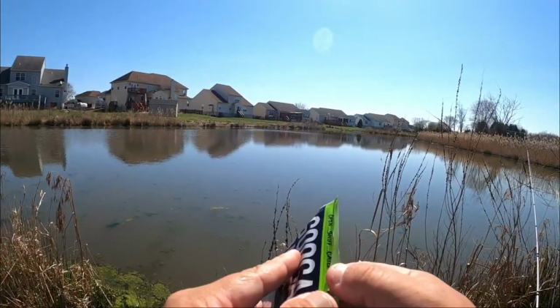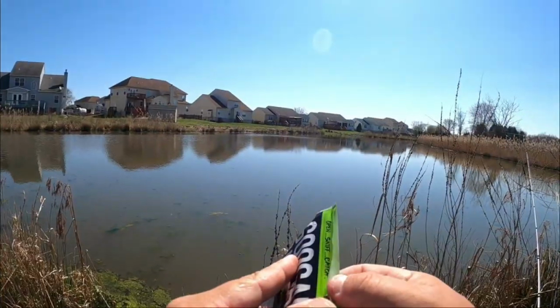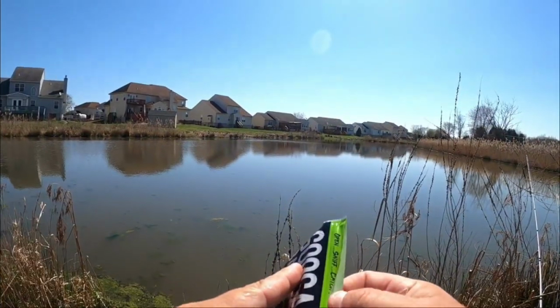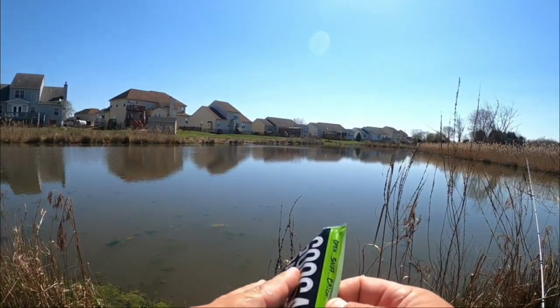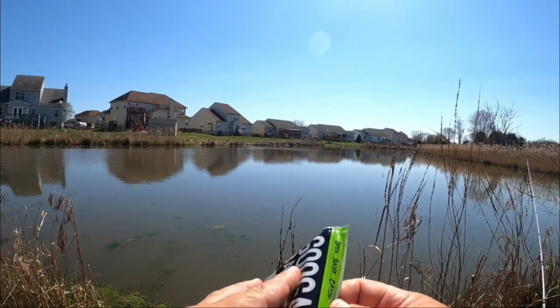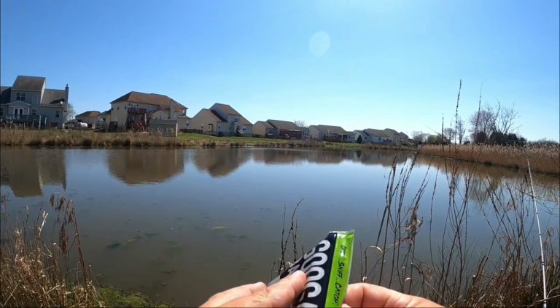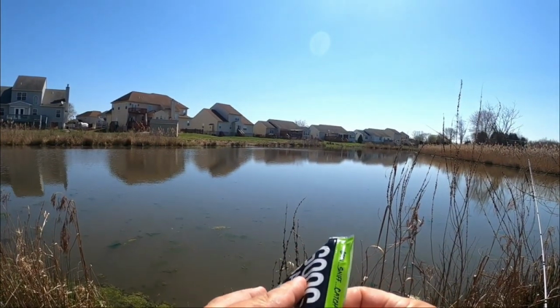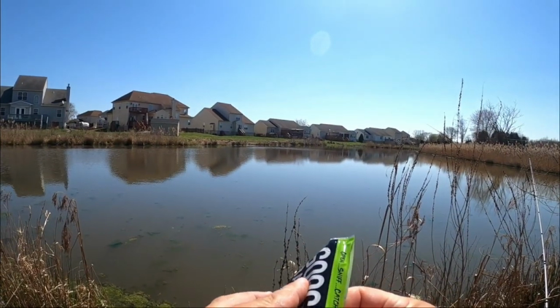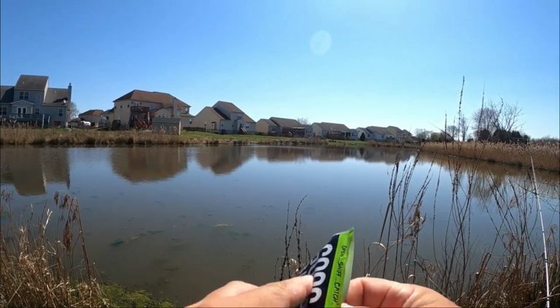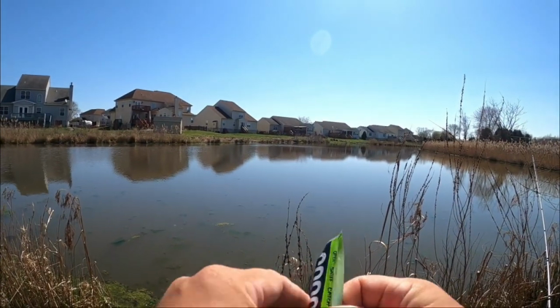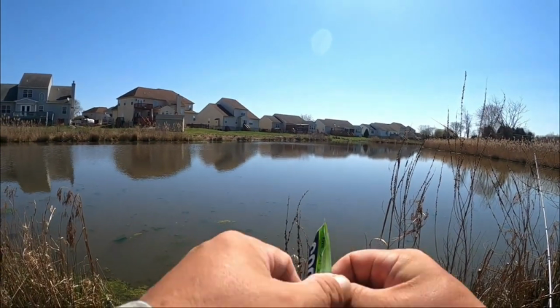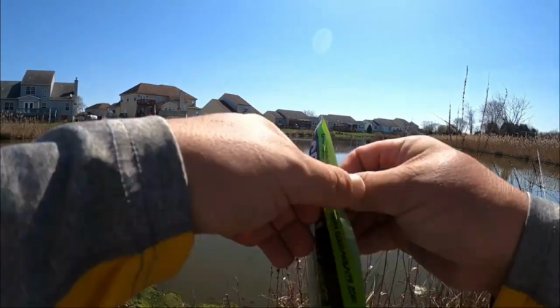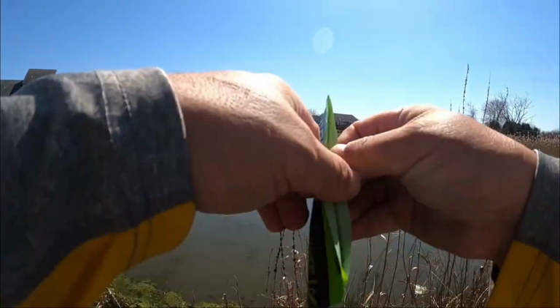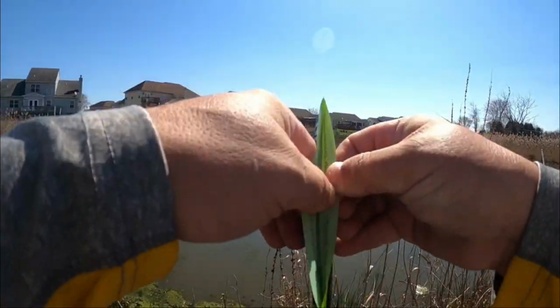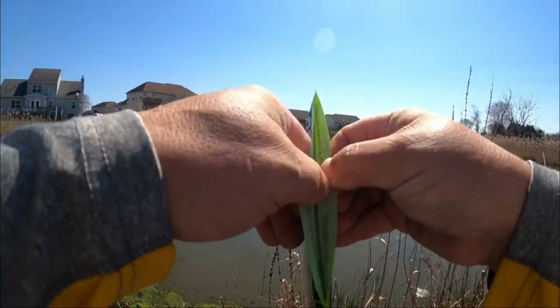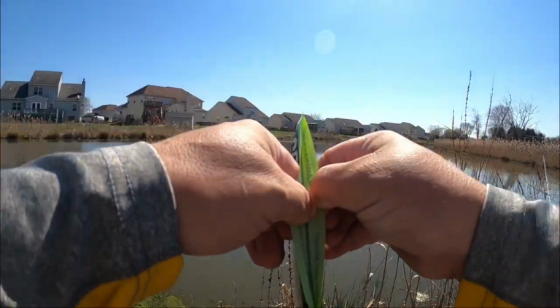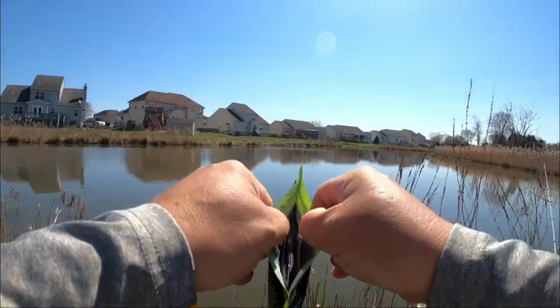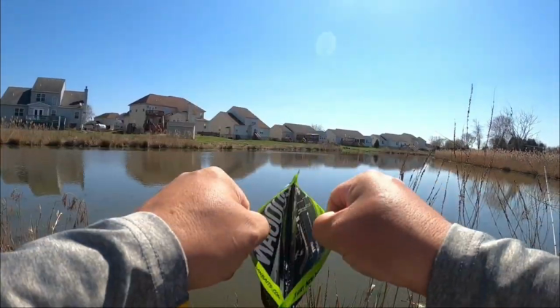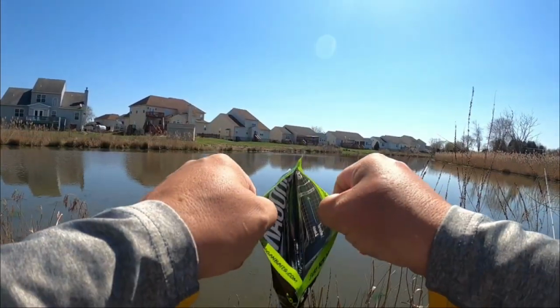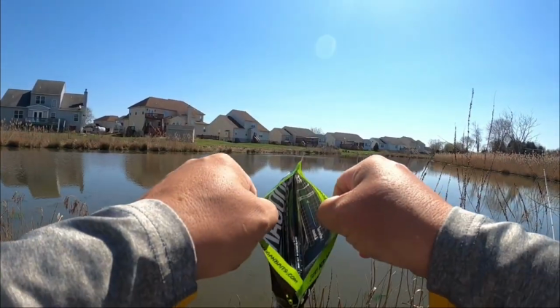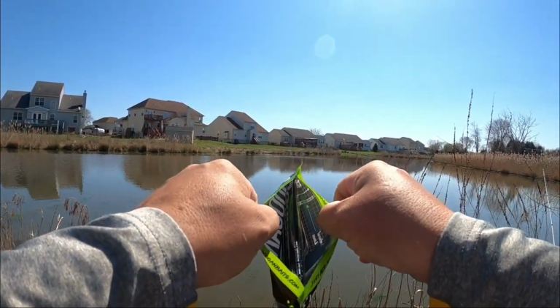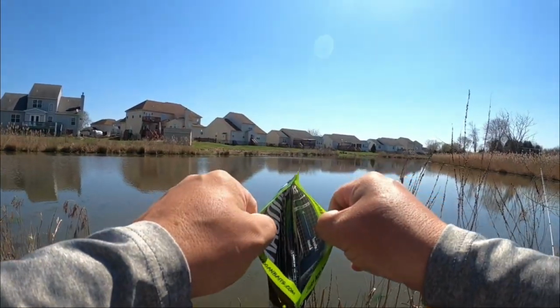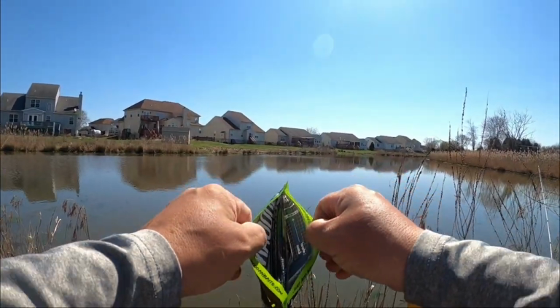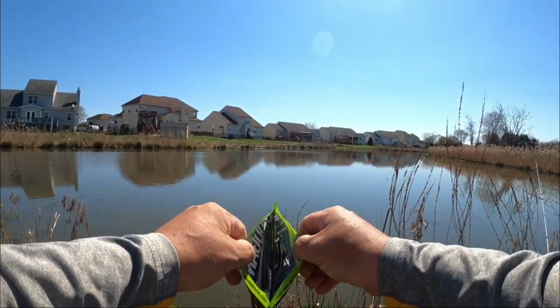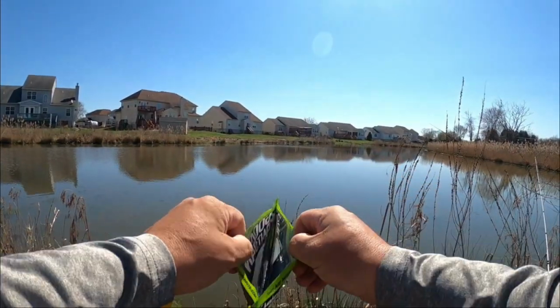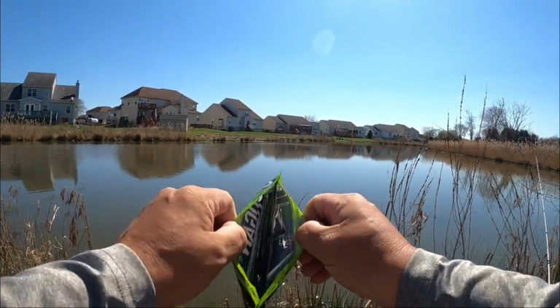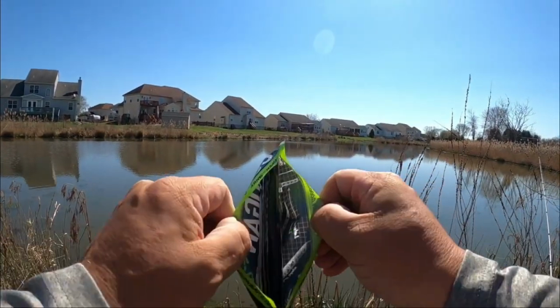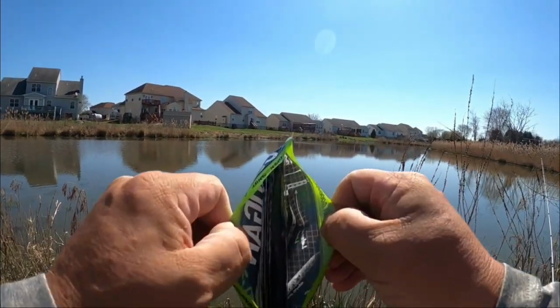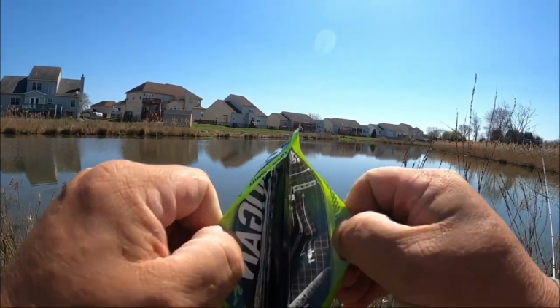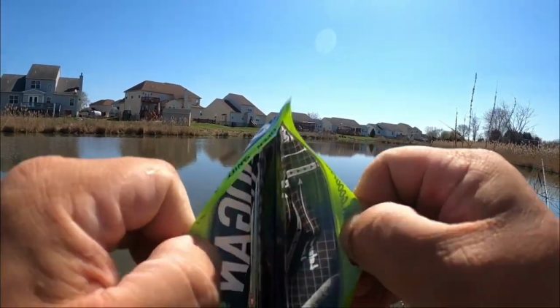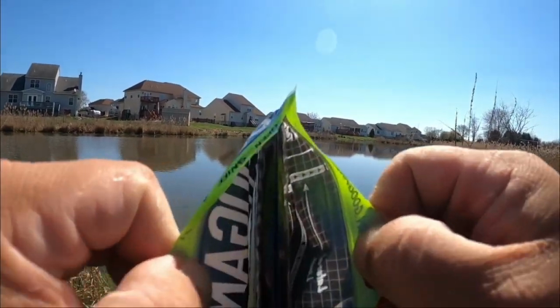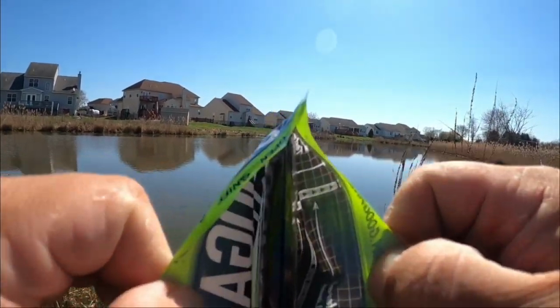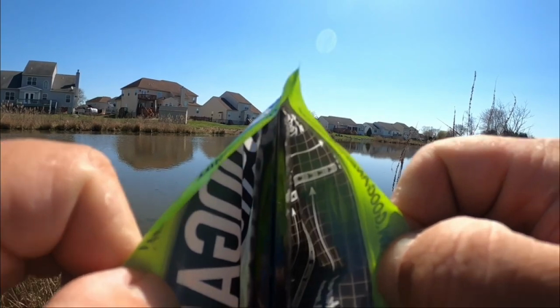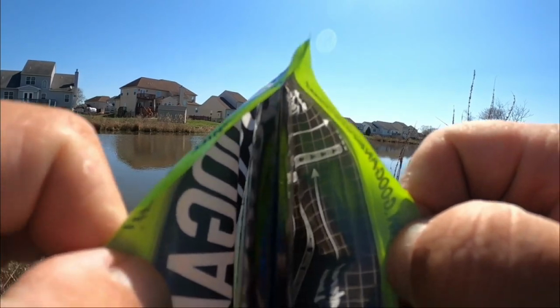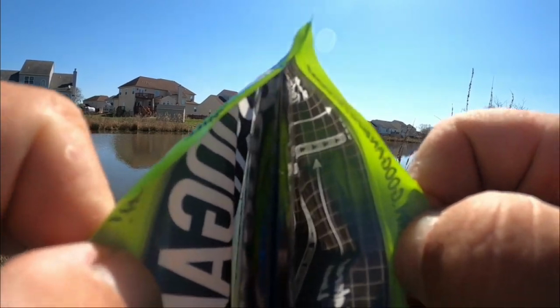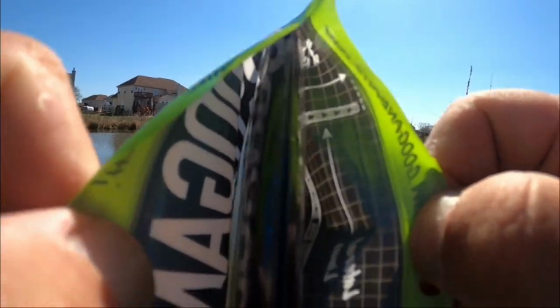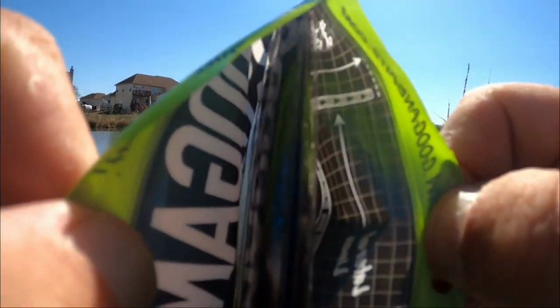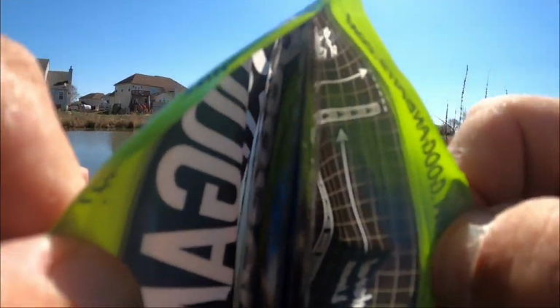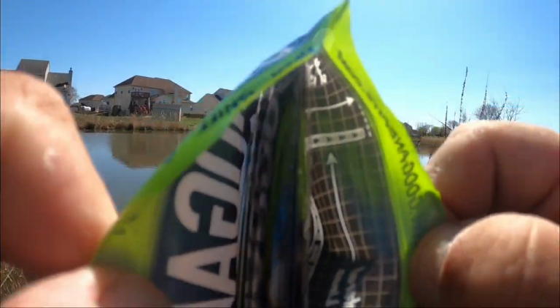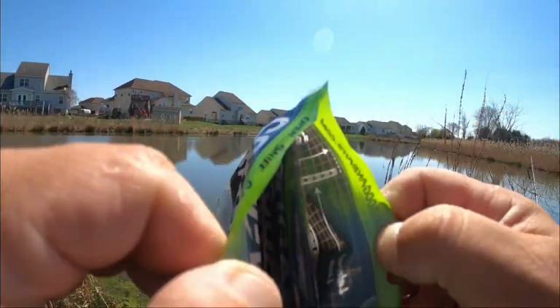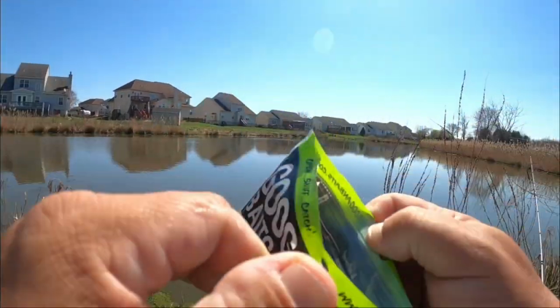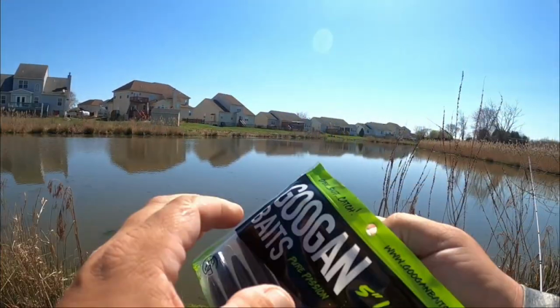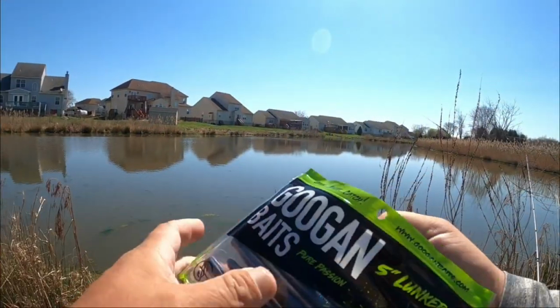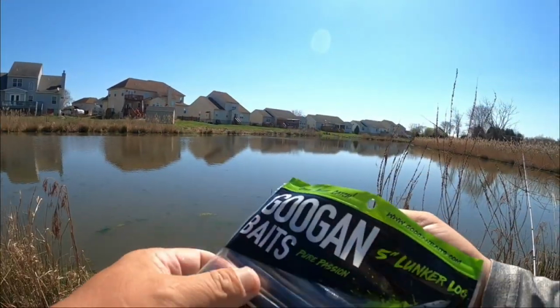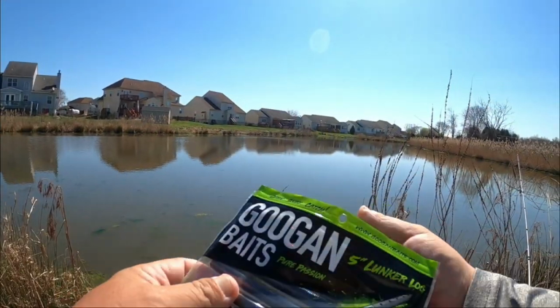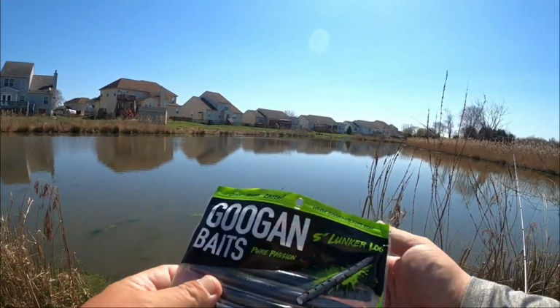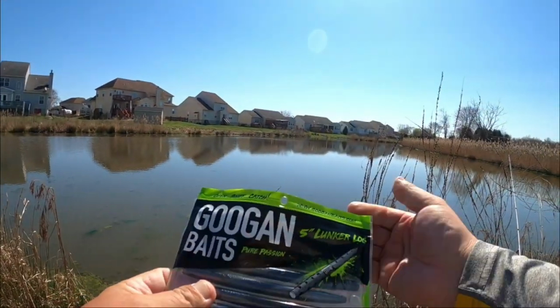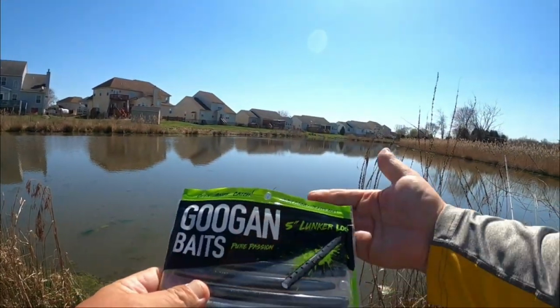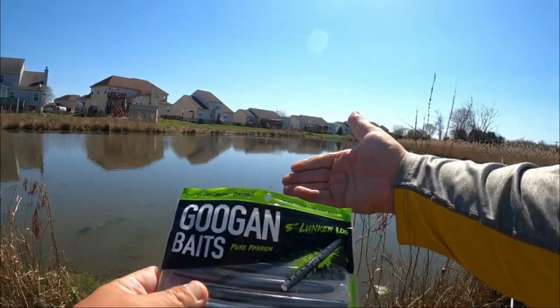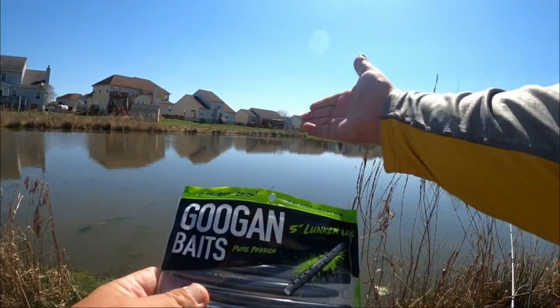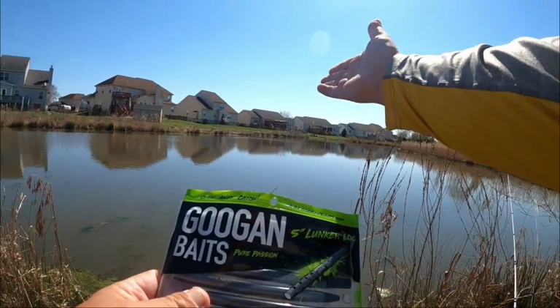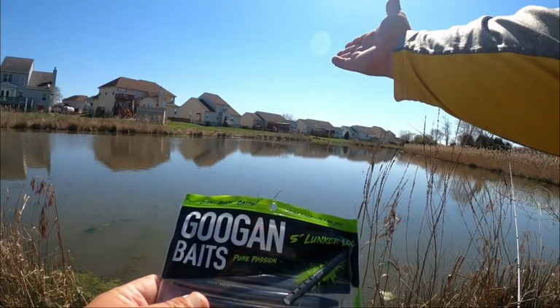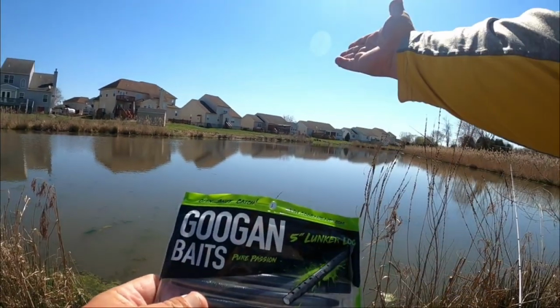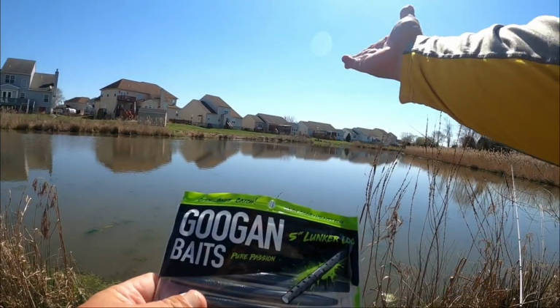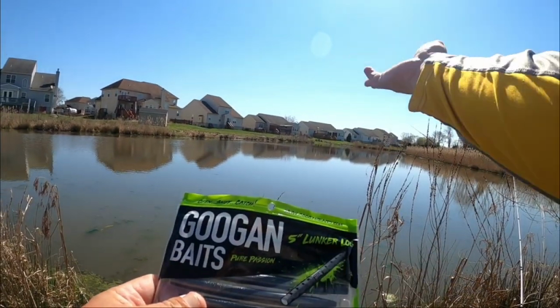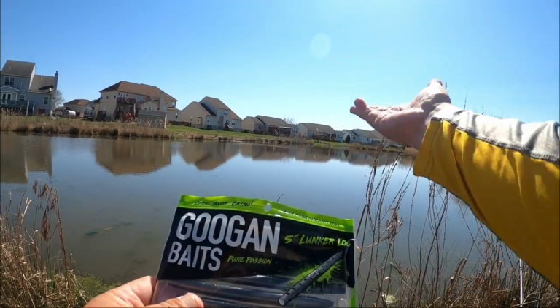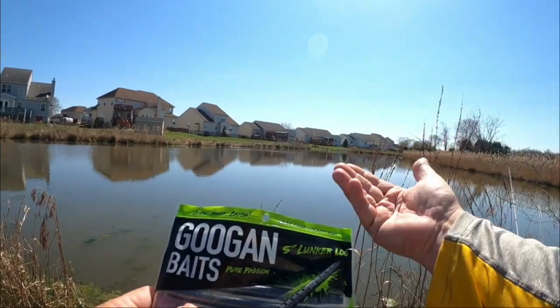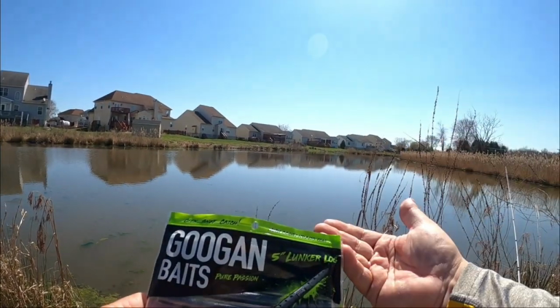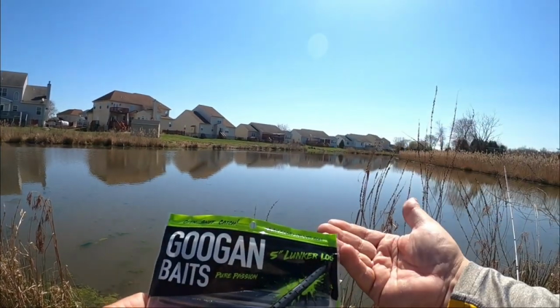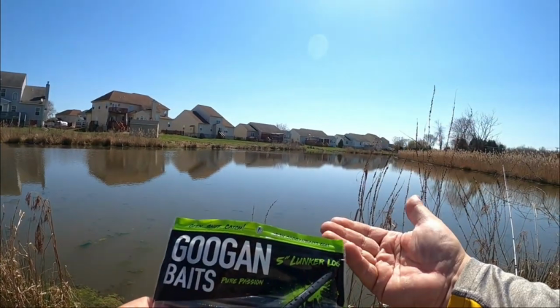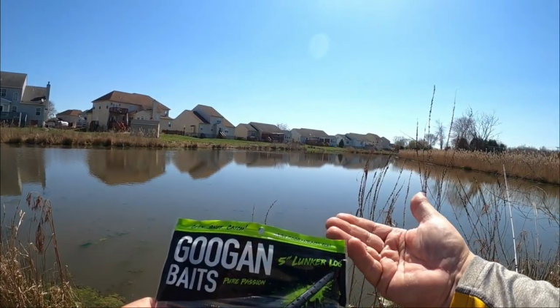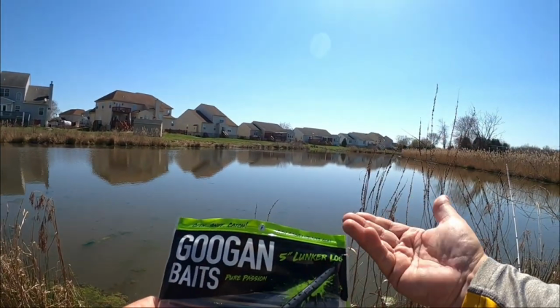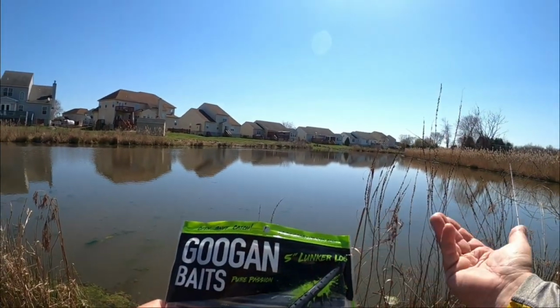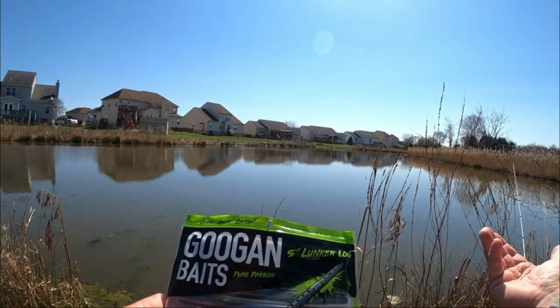Got to do the opening of the bag and the sniffing of the bait — all we got to do now is catch some fish.